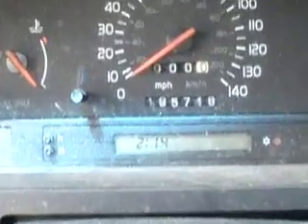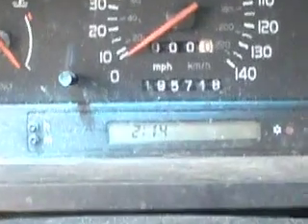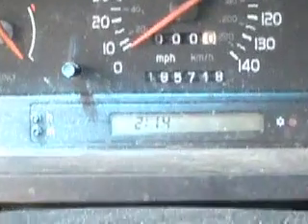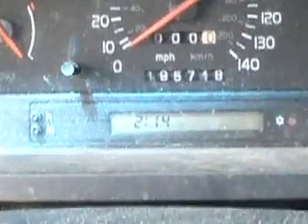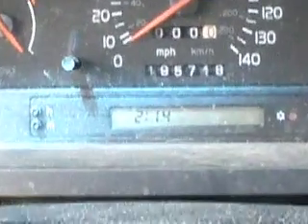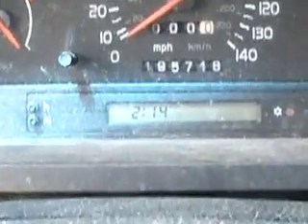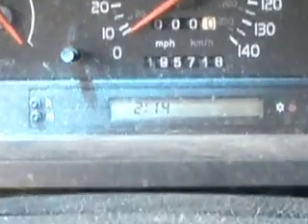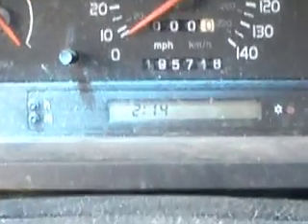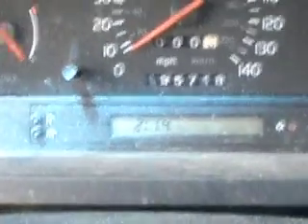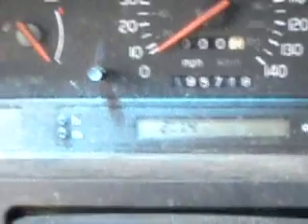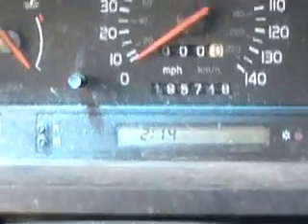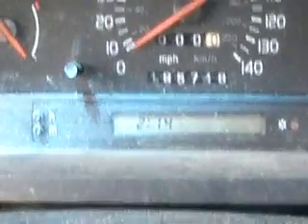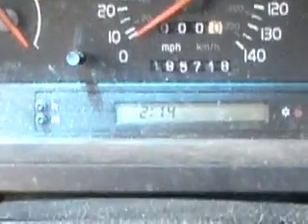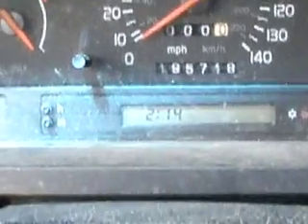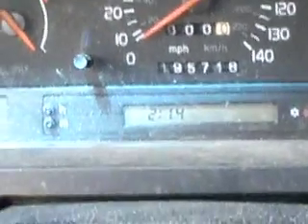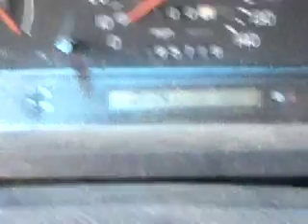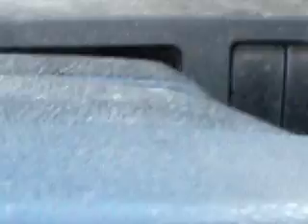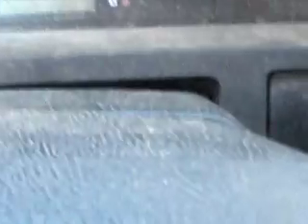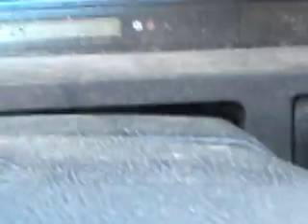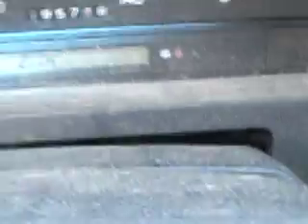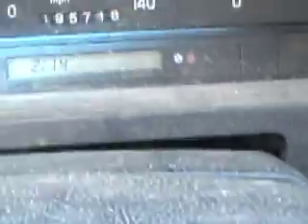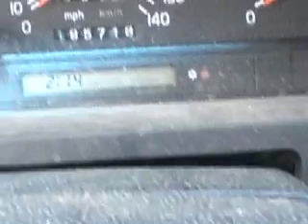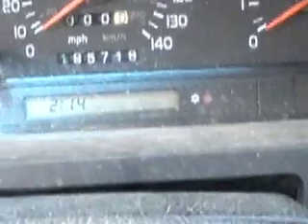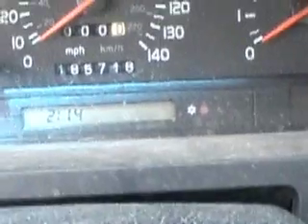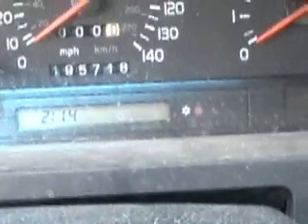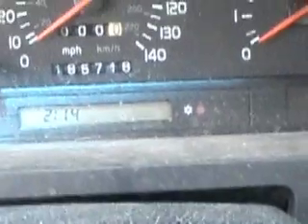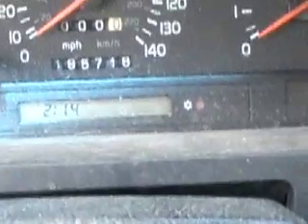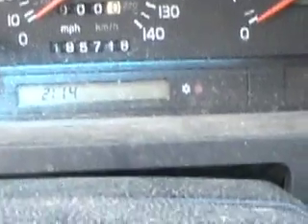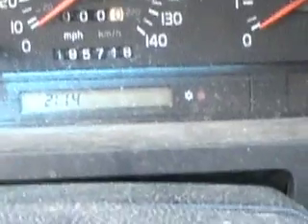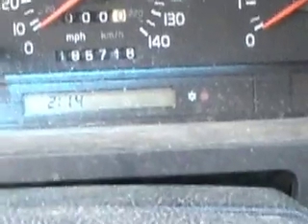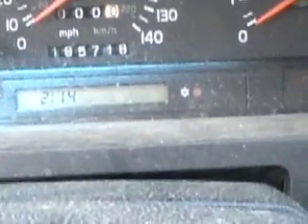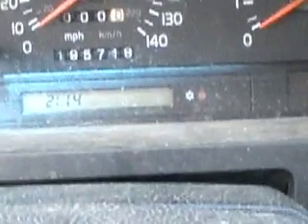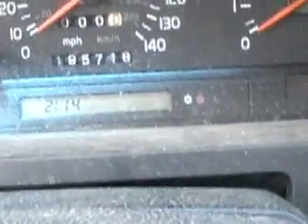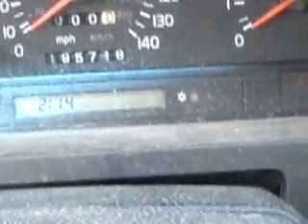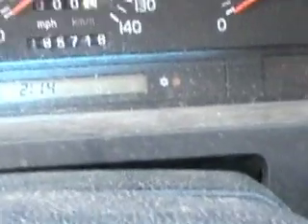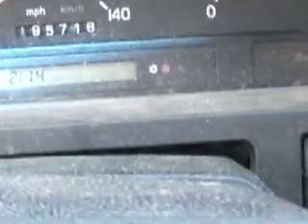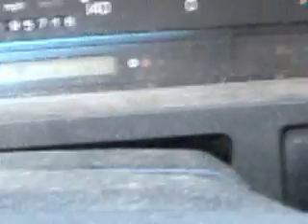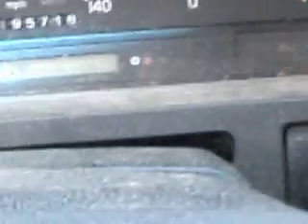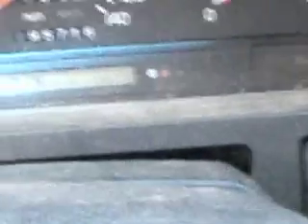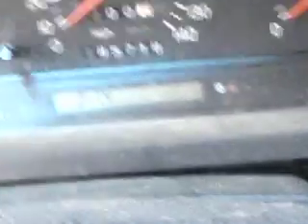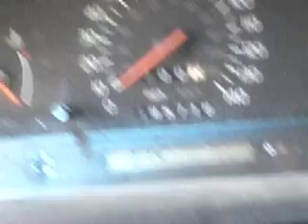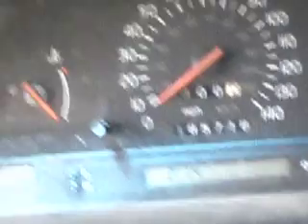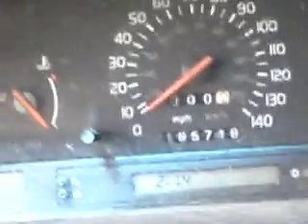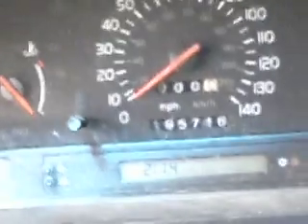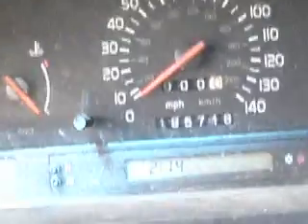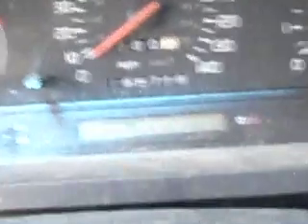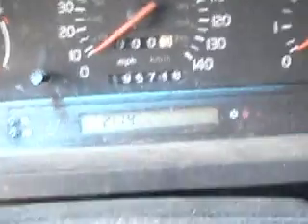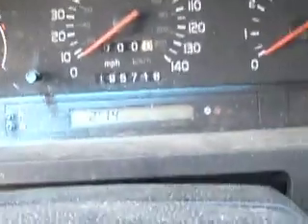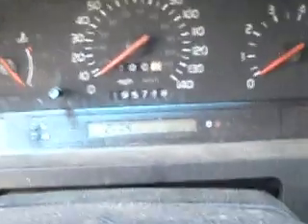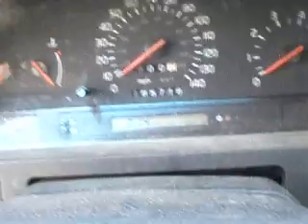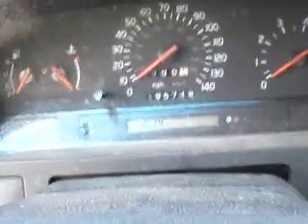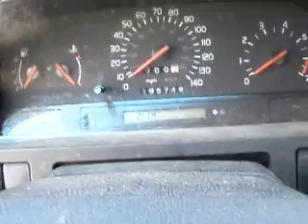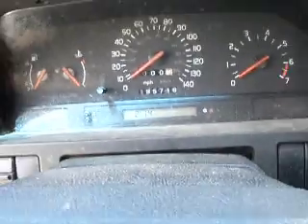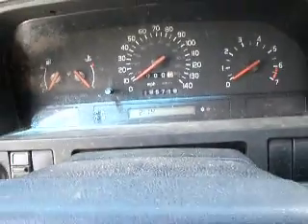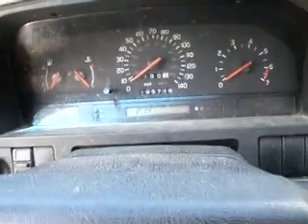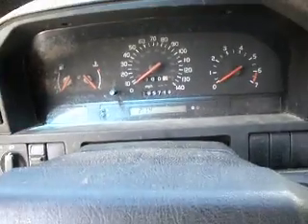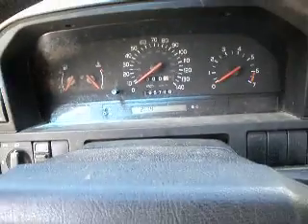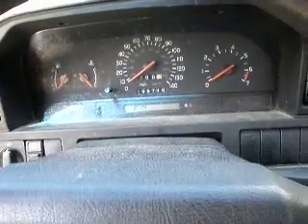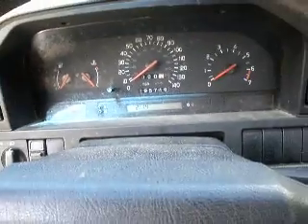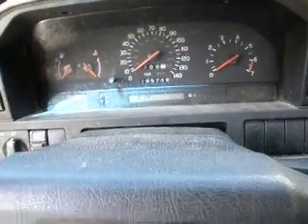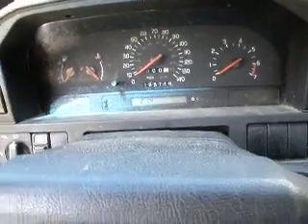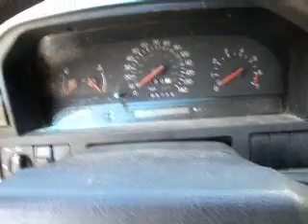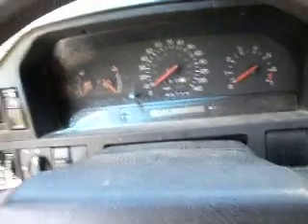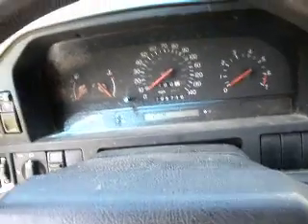The odometer broke at 195,718. We assume it to be in the 300,000s.